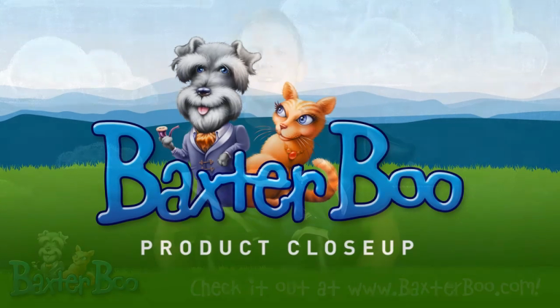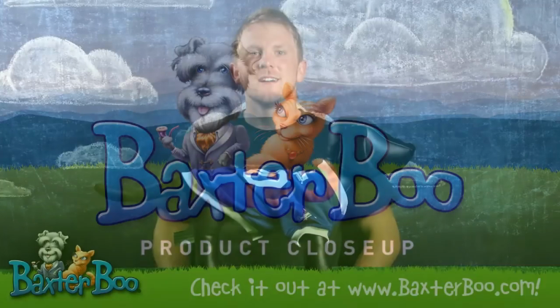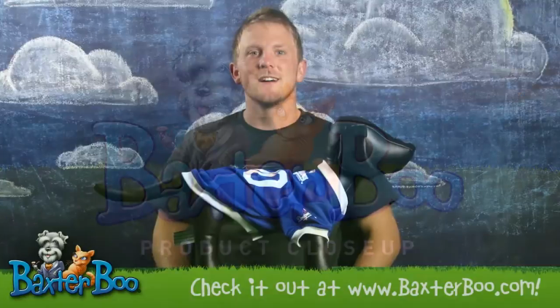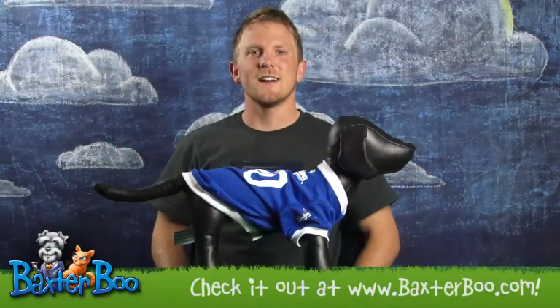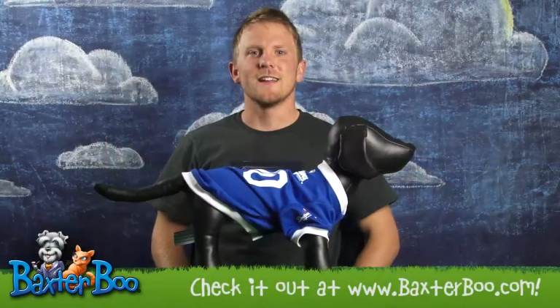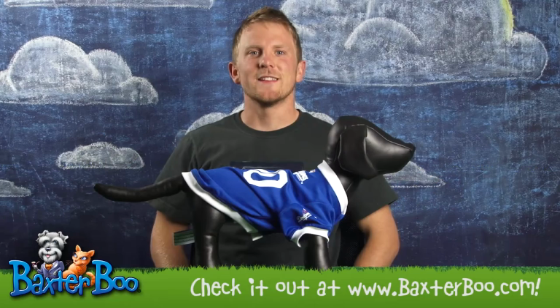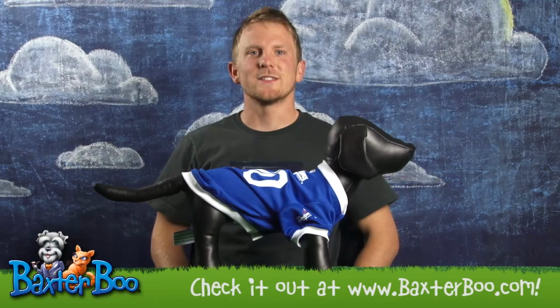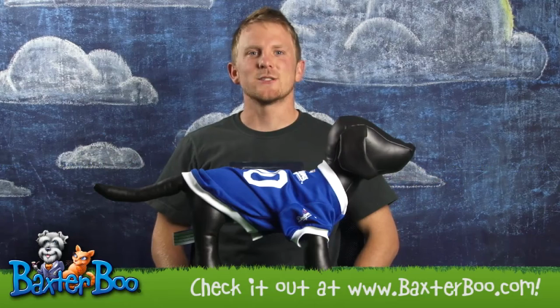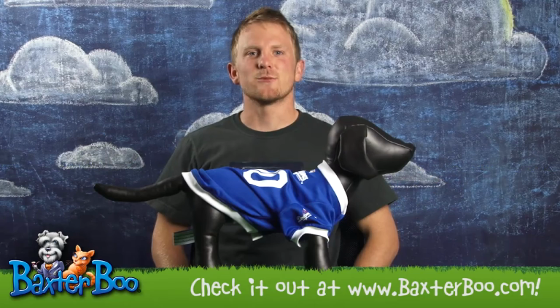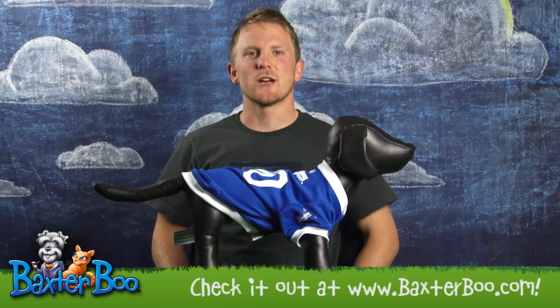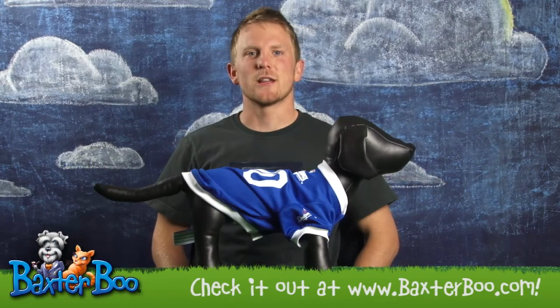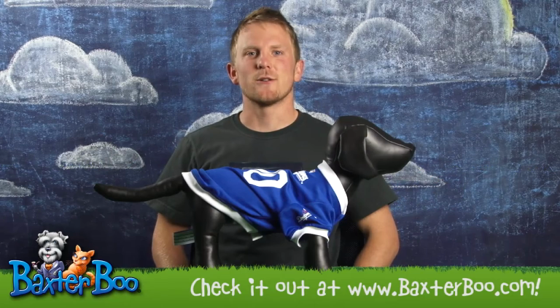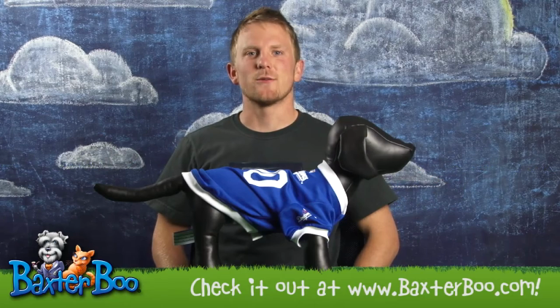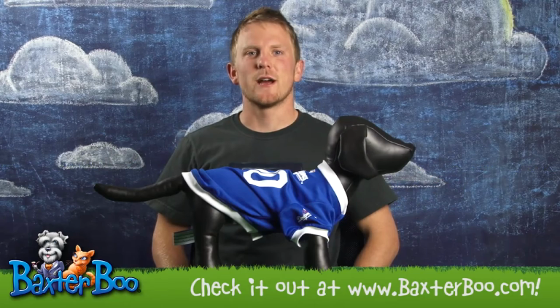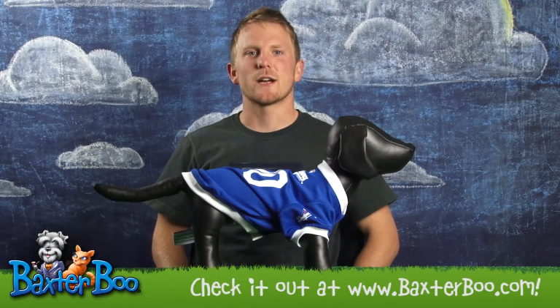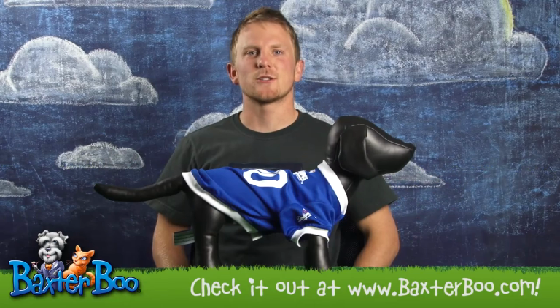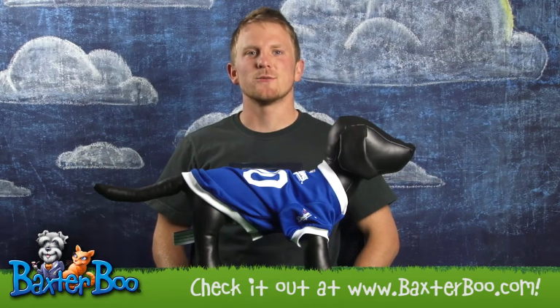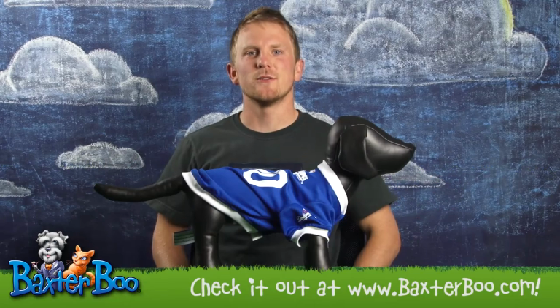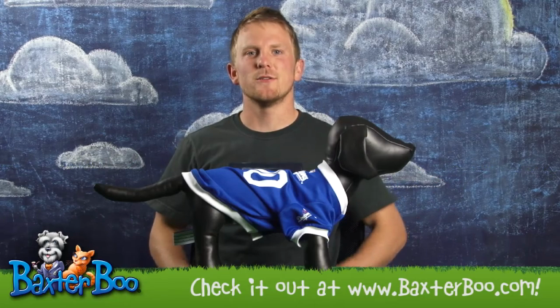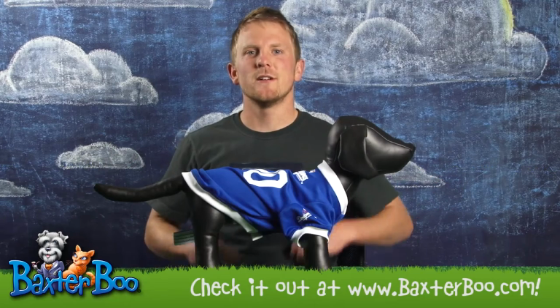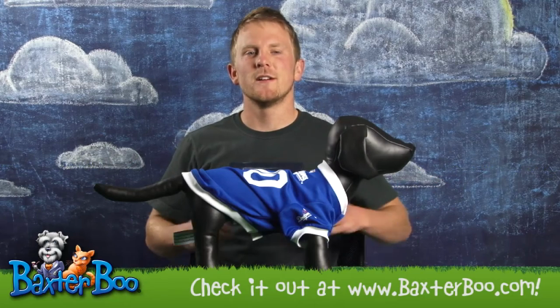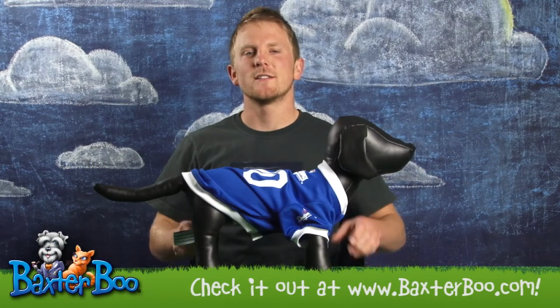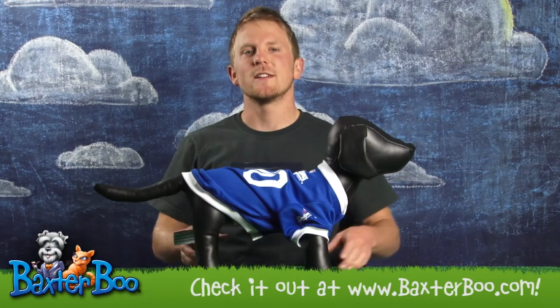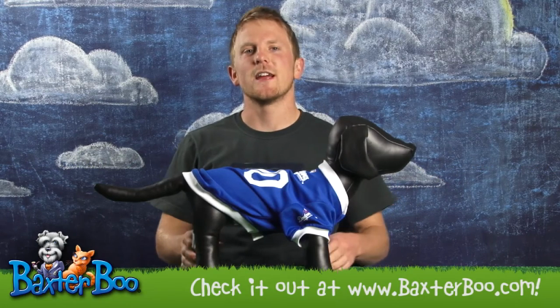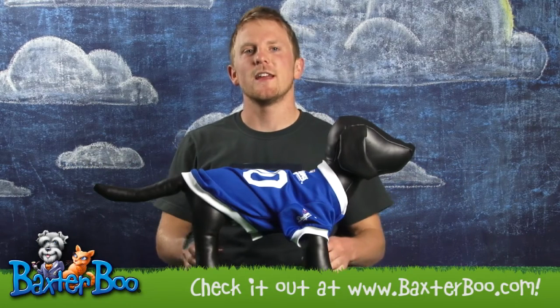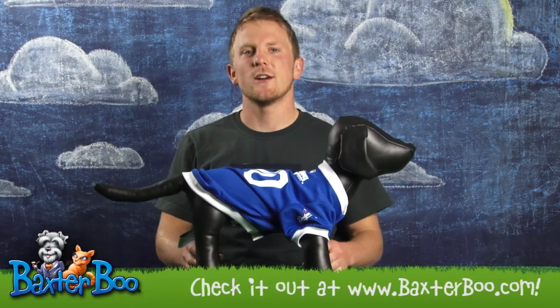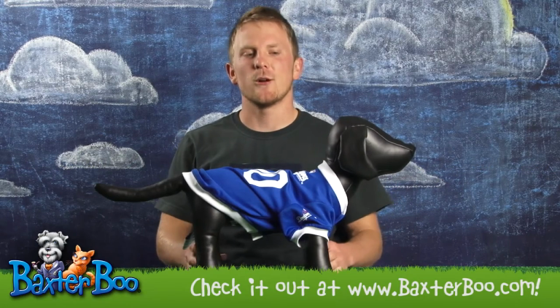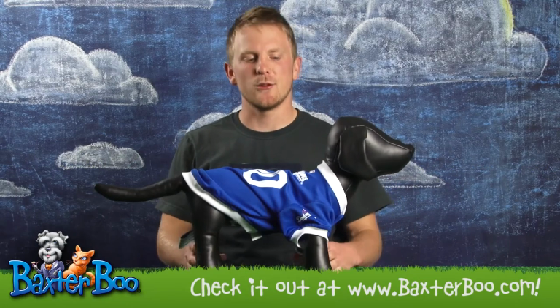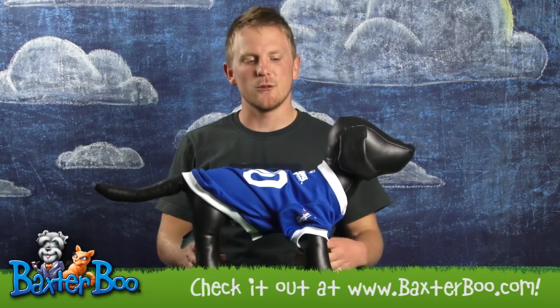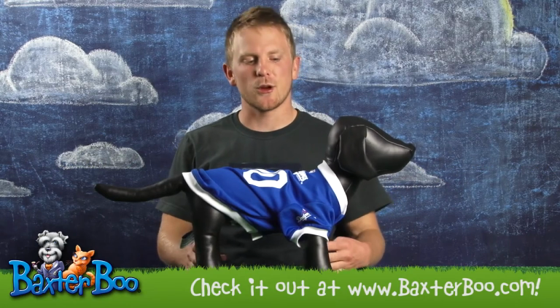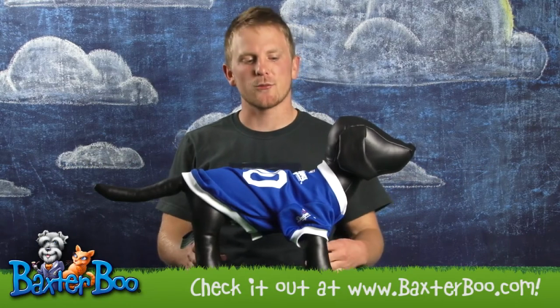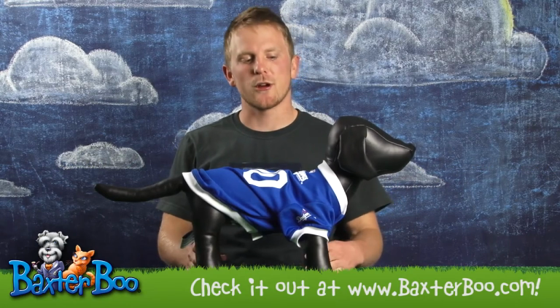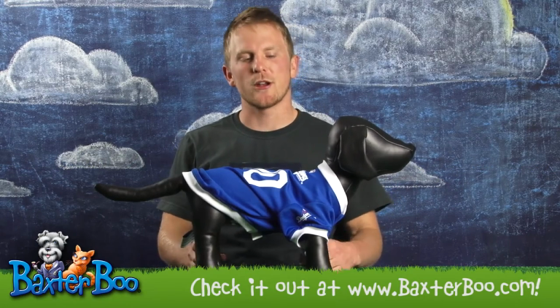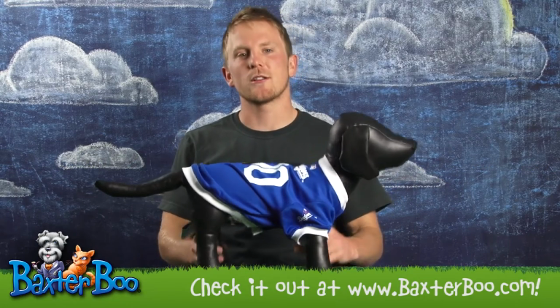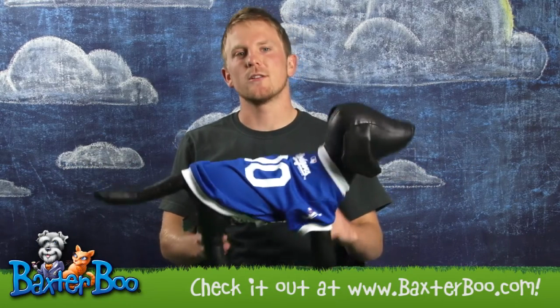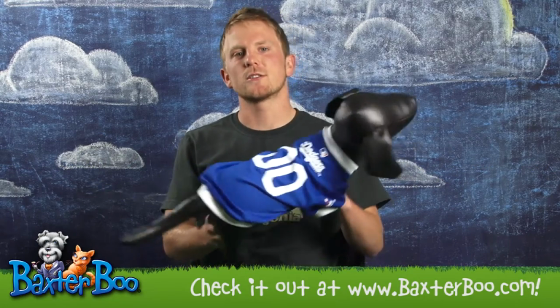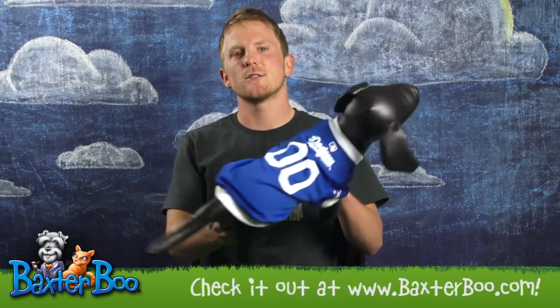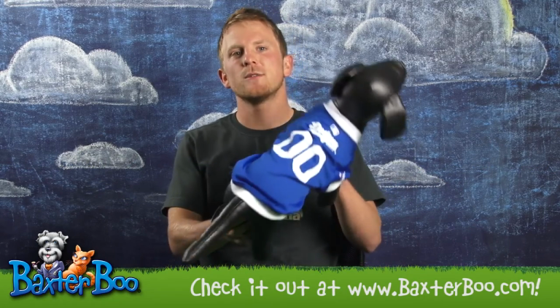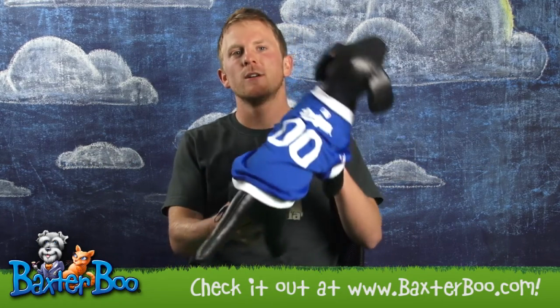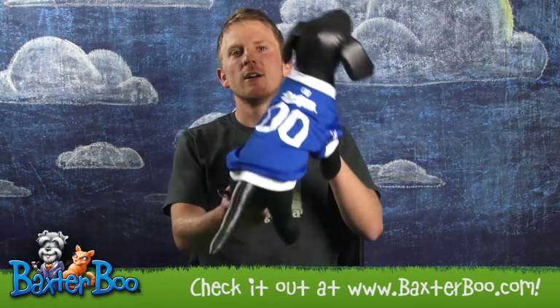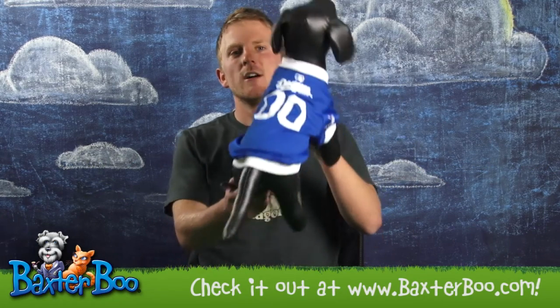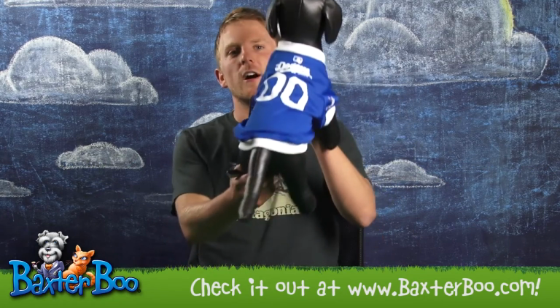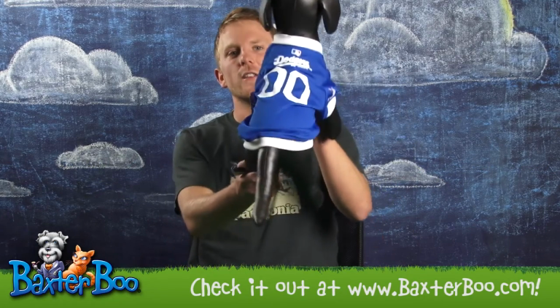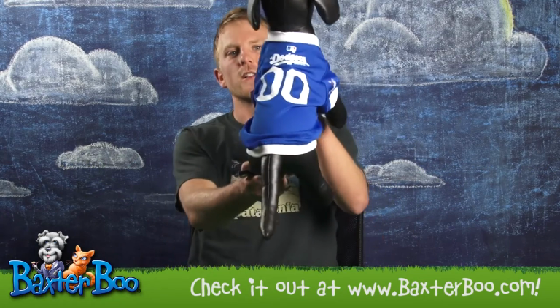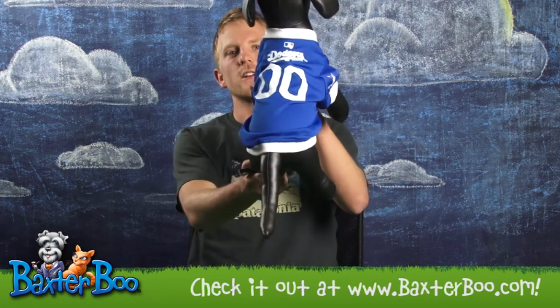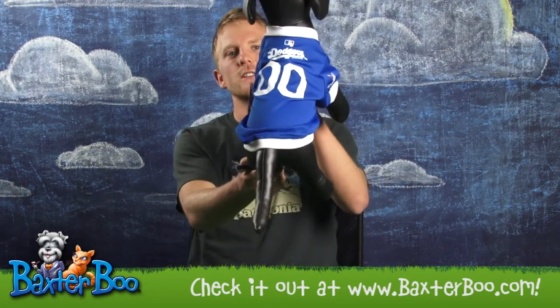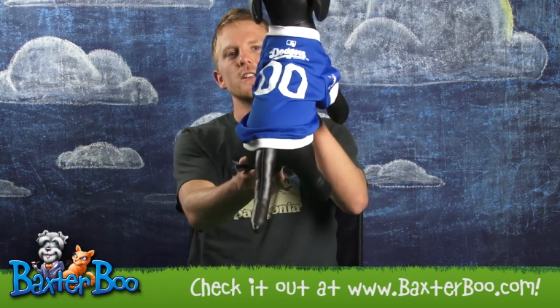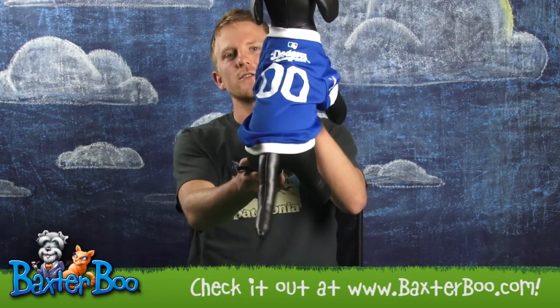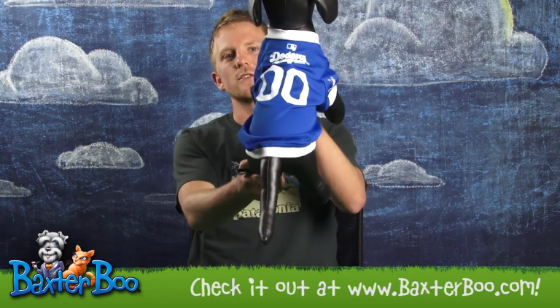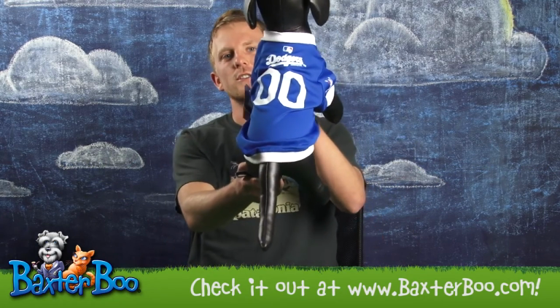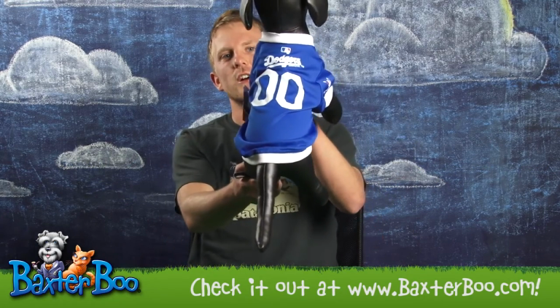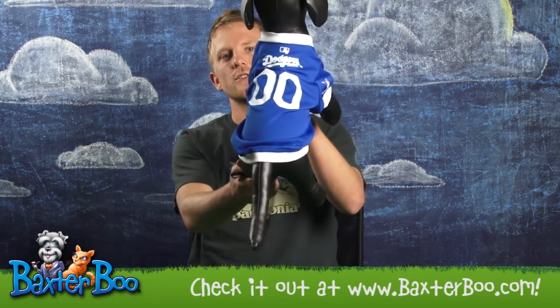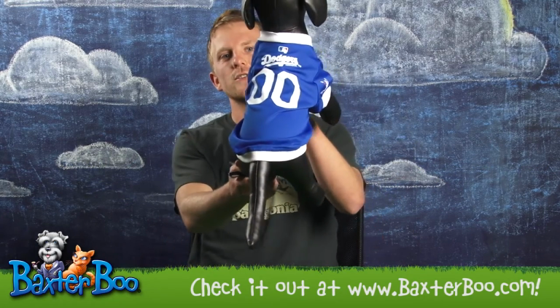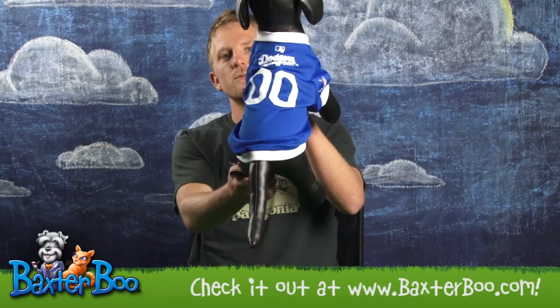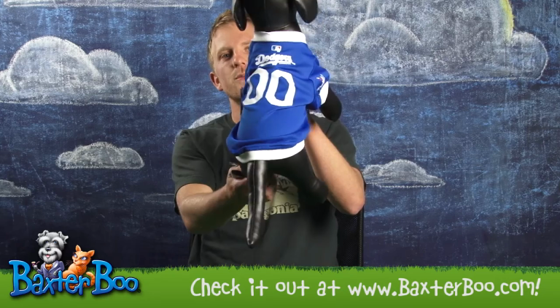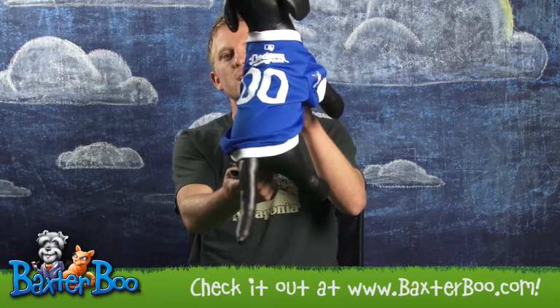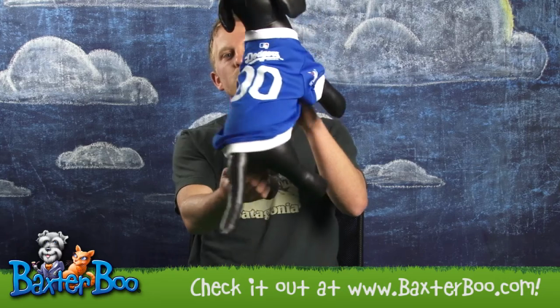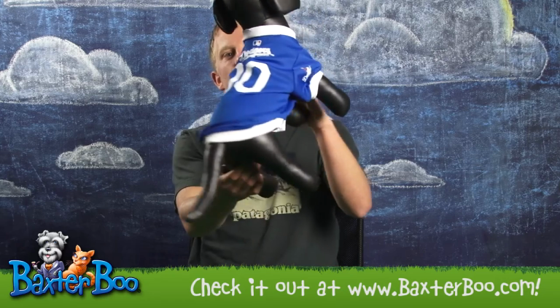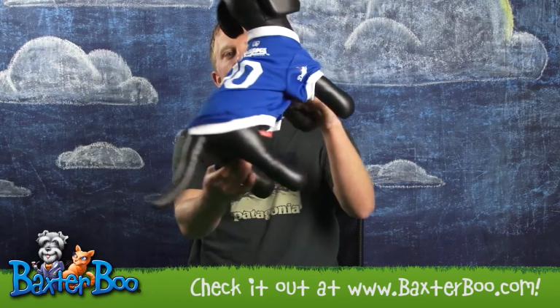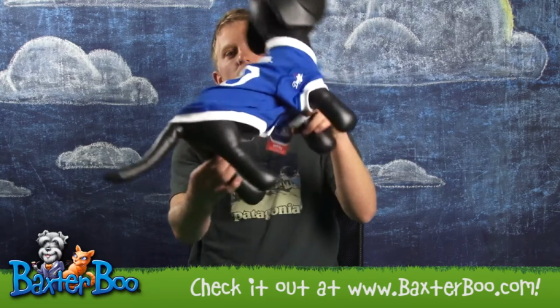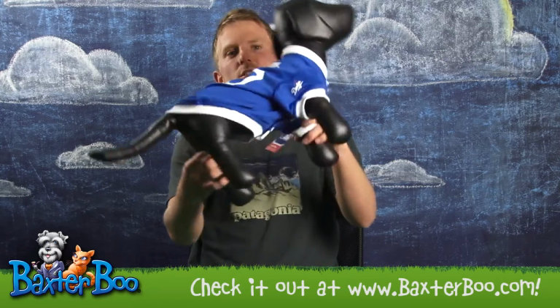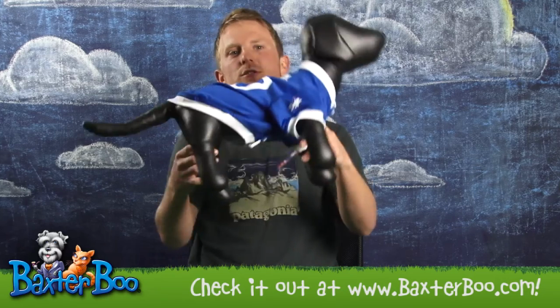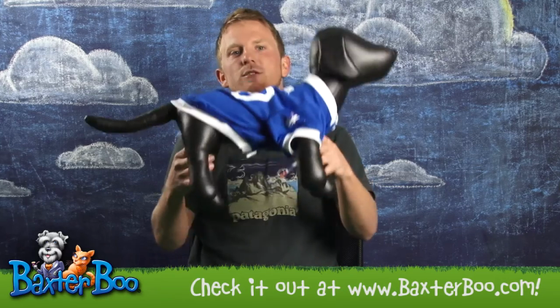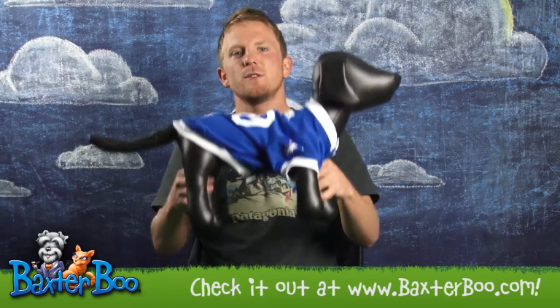Hi, this is Bradley with Baxter Boo. Today I'll be doing our product close-up on the Los Angeles Dodgers baseball dog jersey.